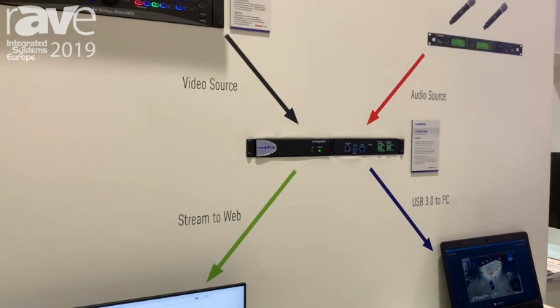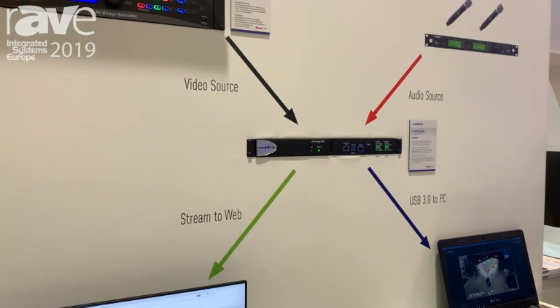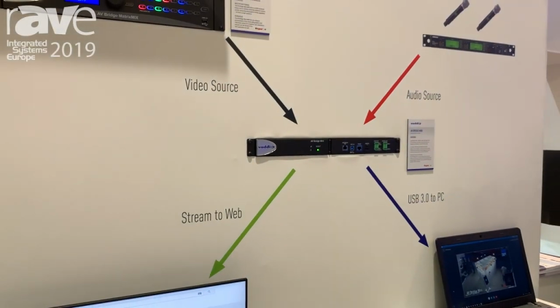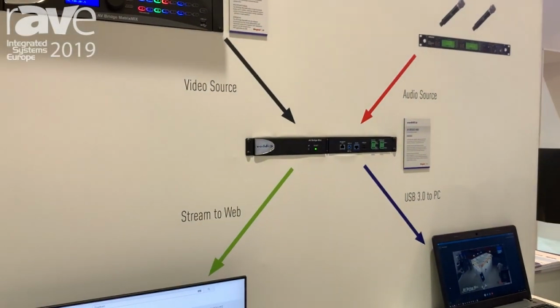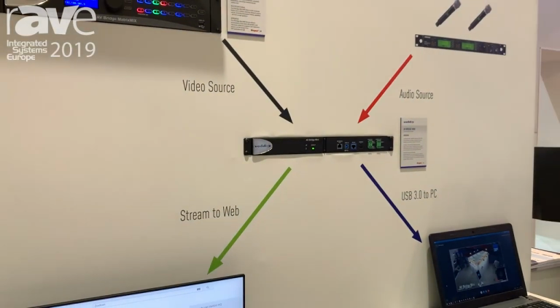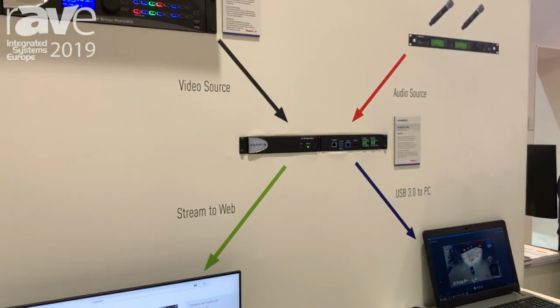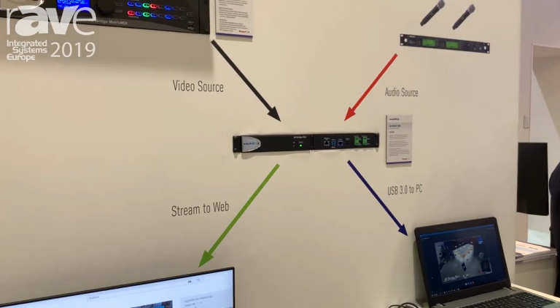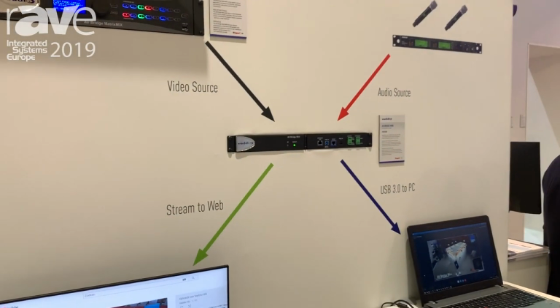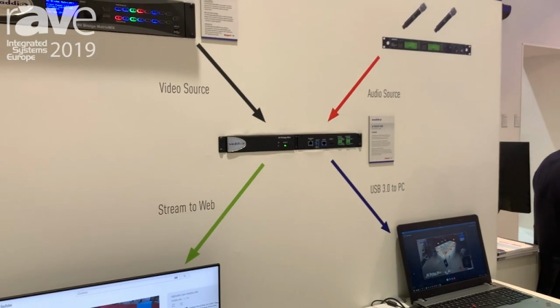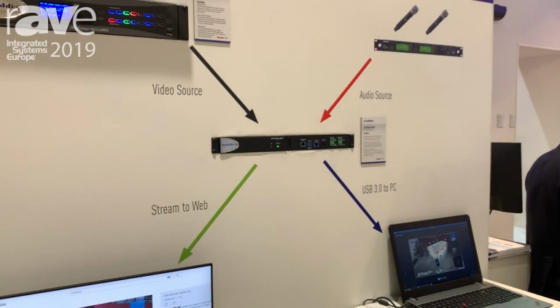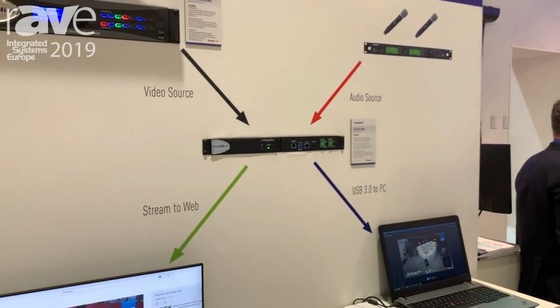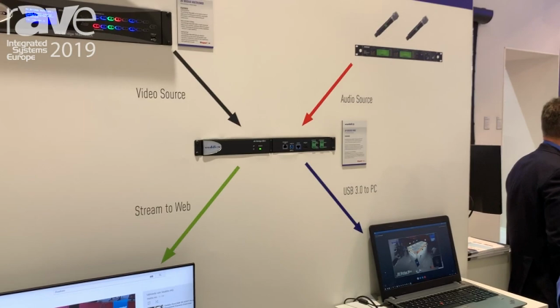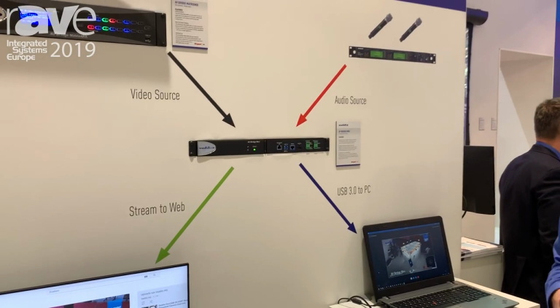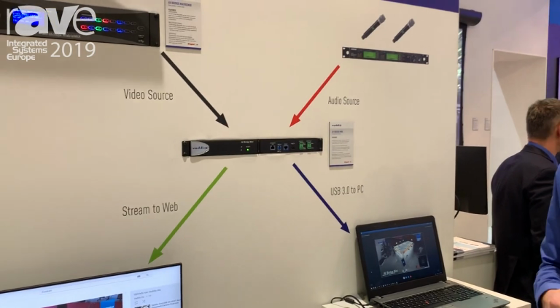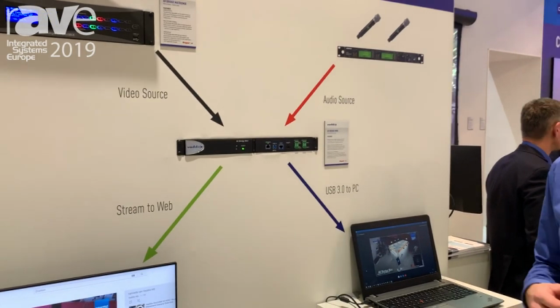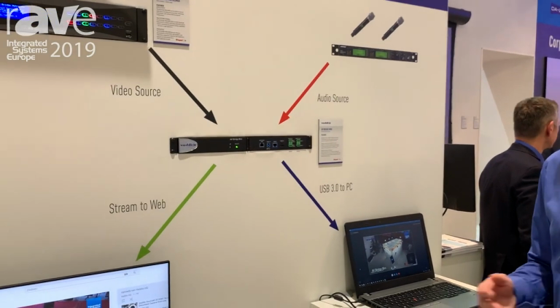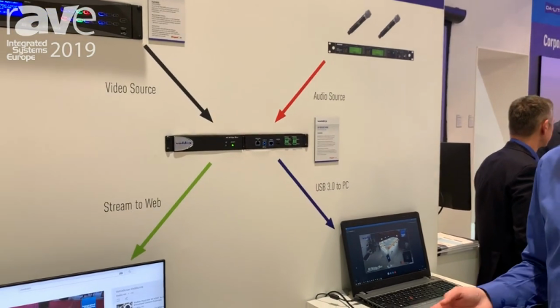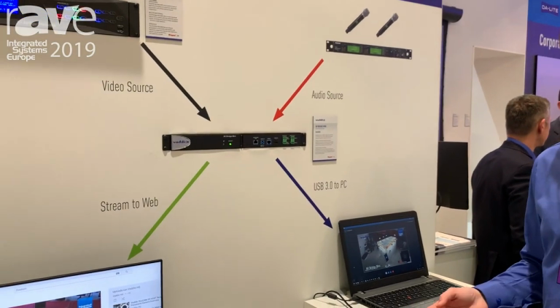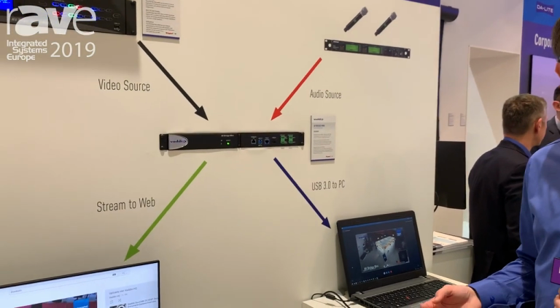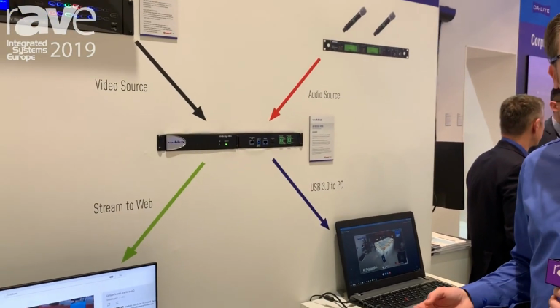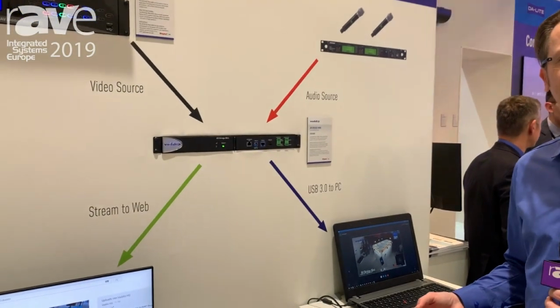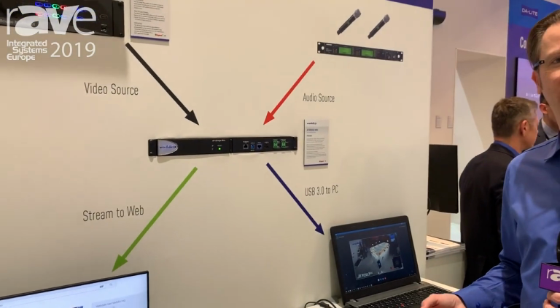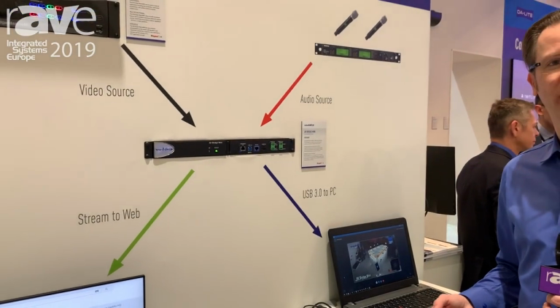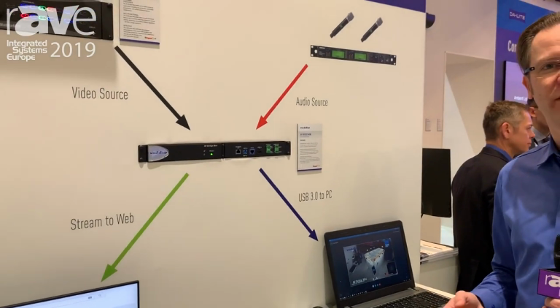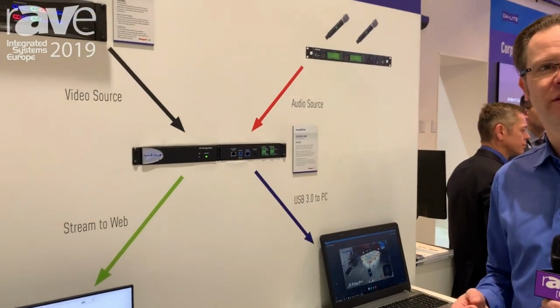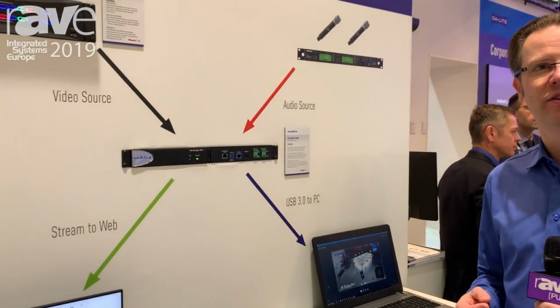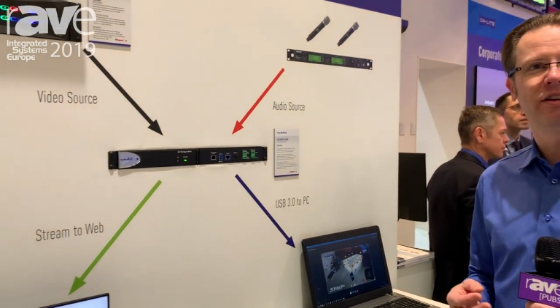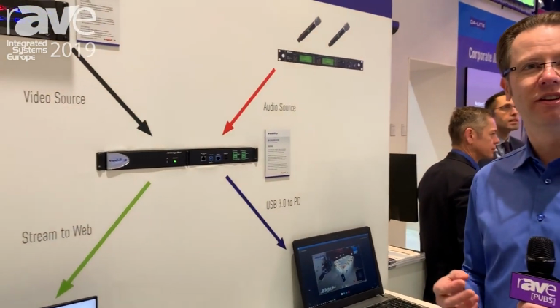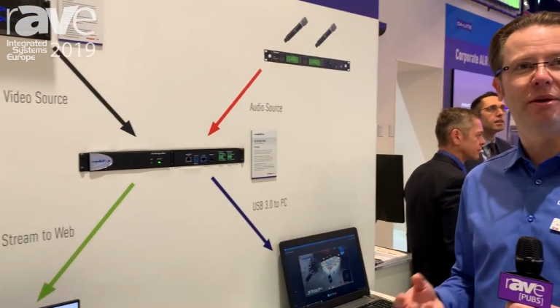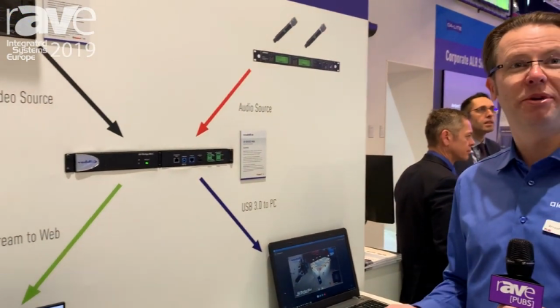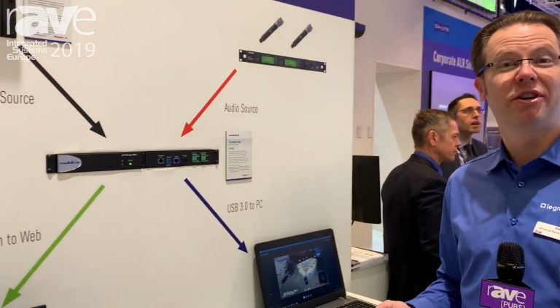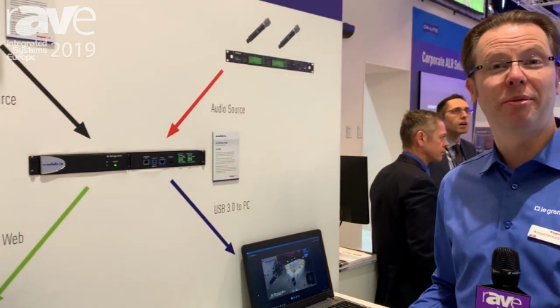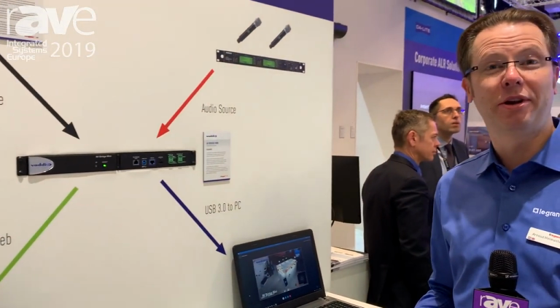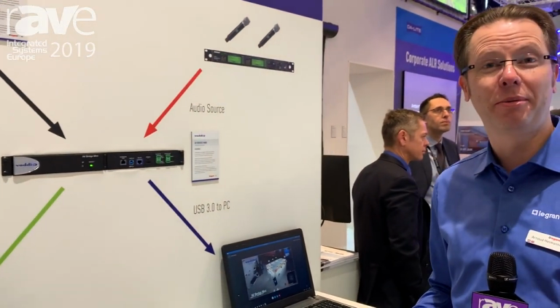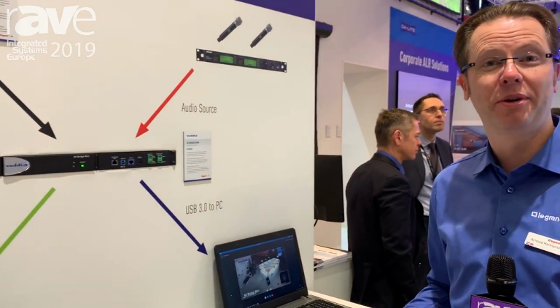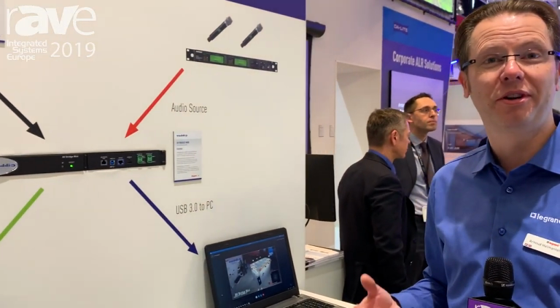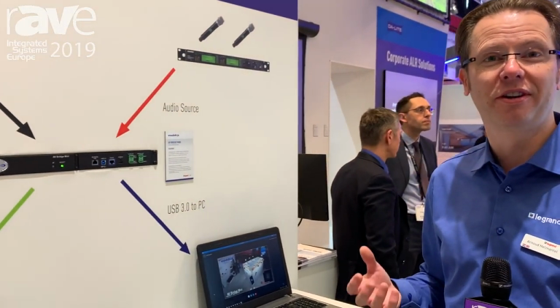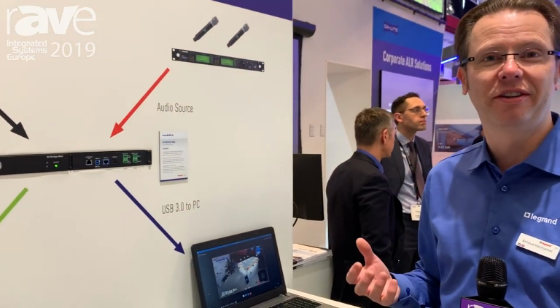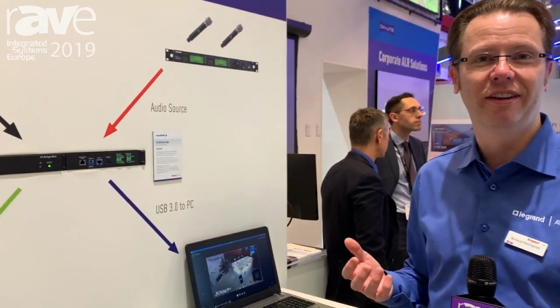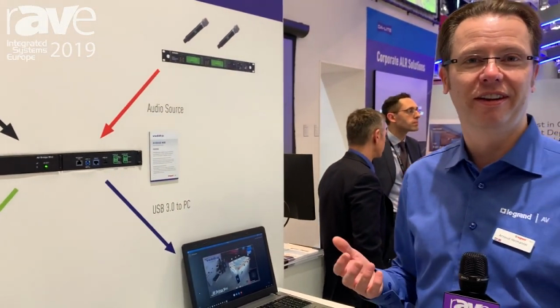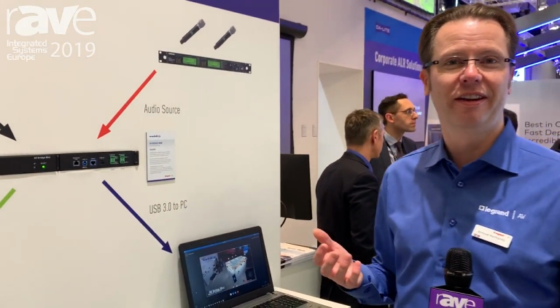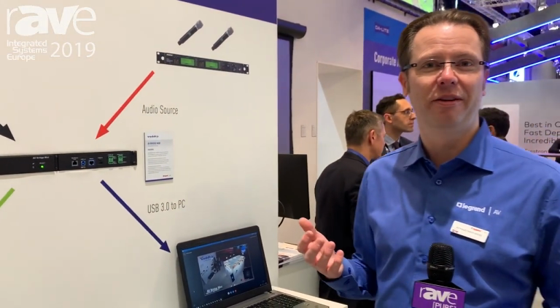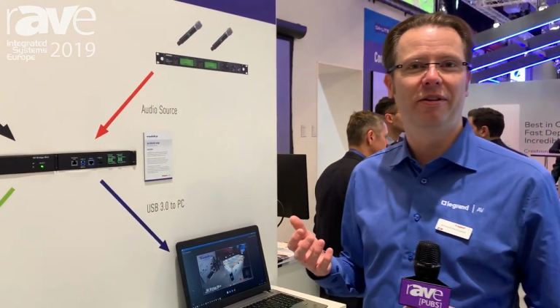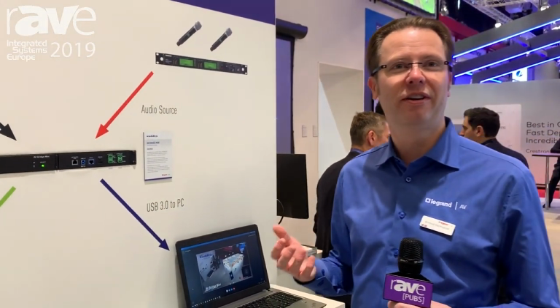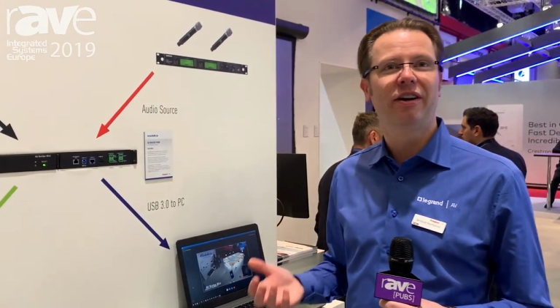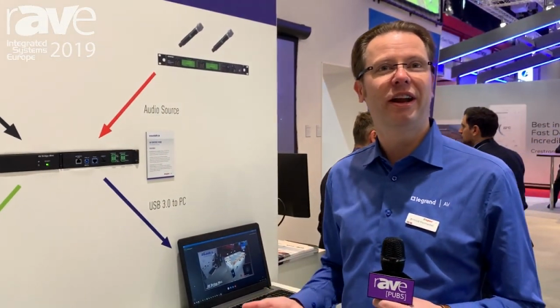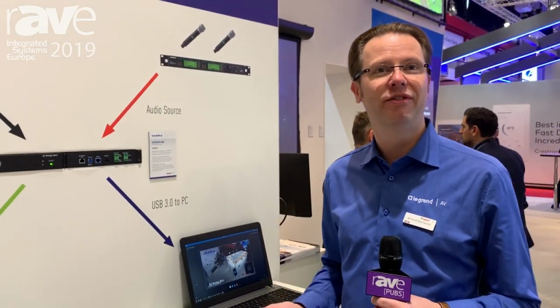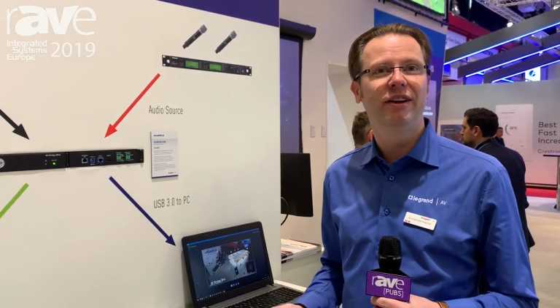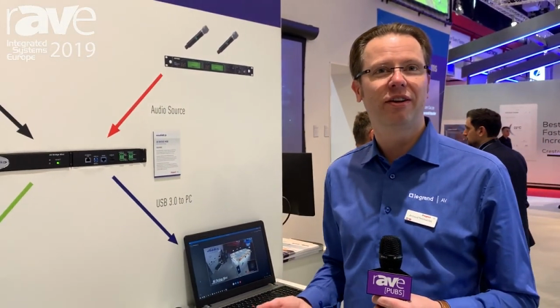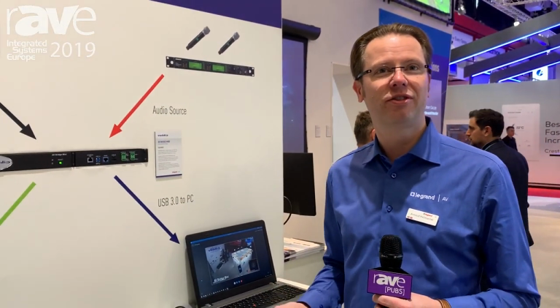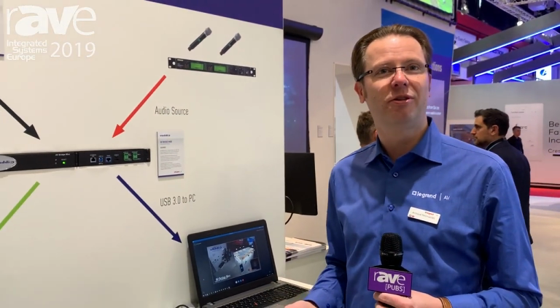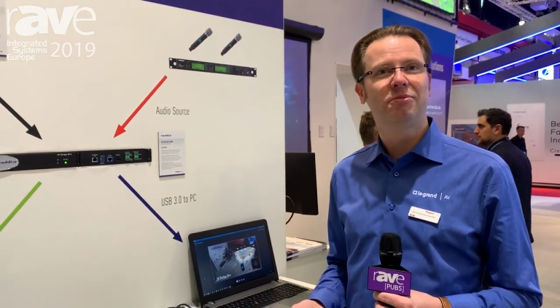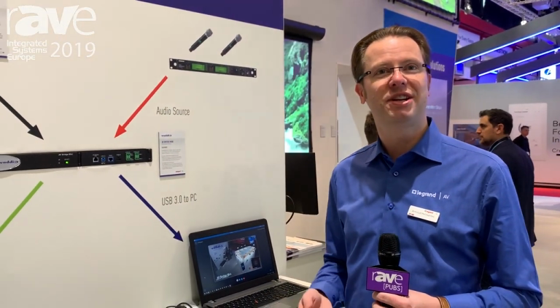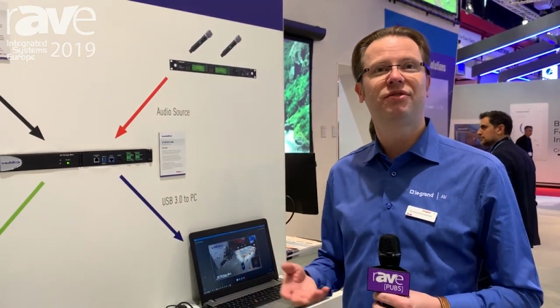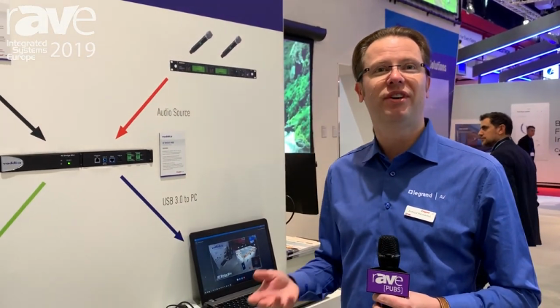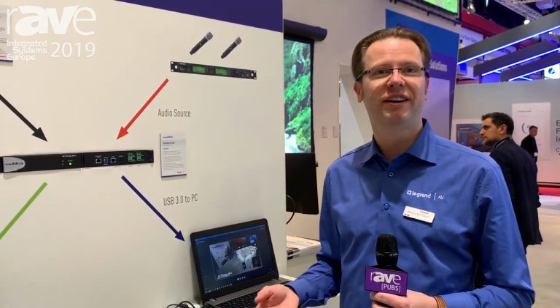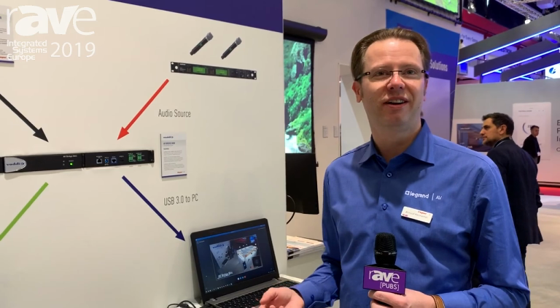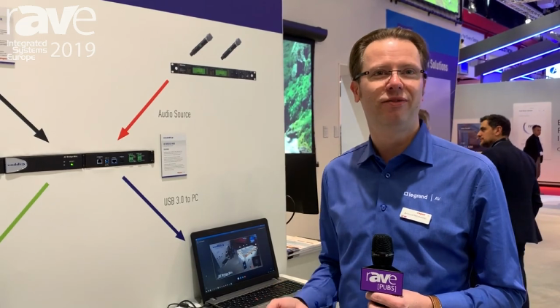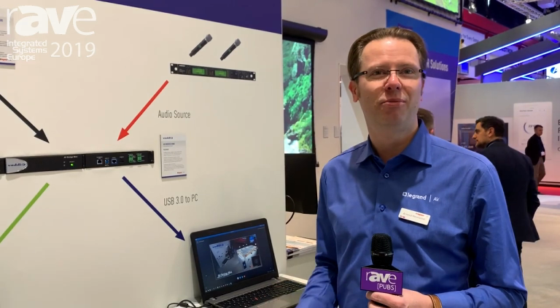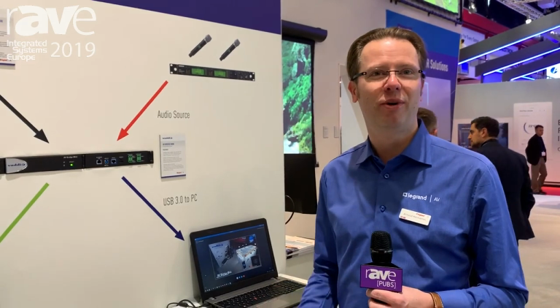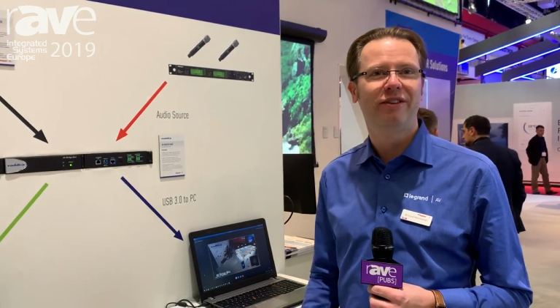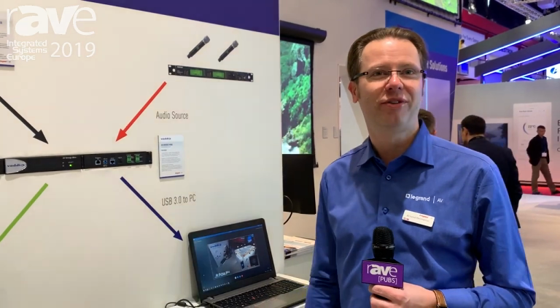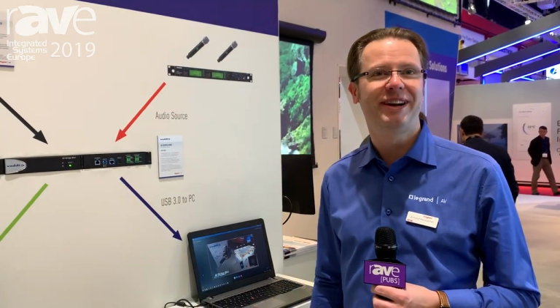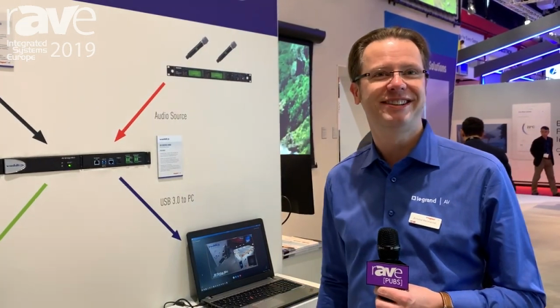Please visit us at www.legrandav.com/vaddio for more information.